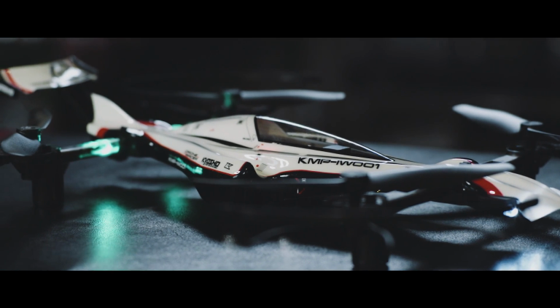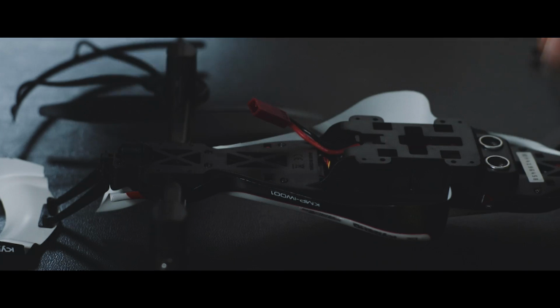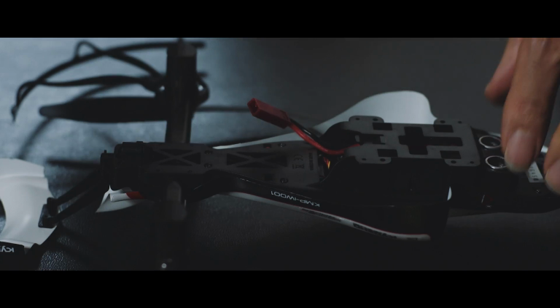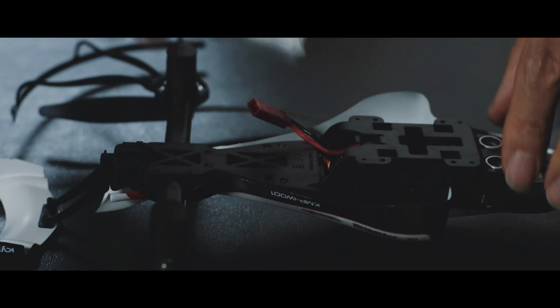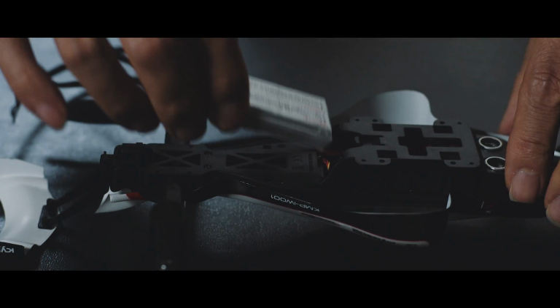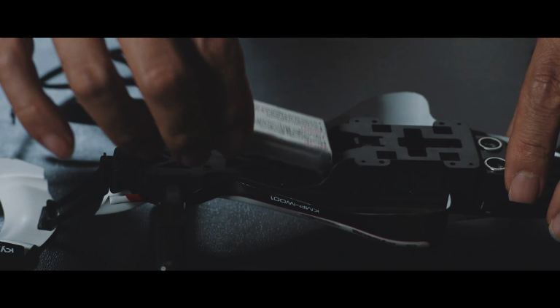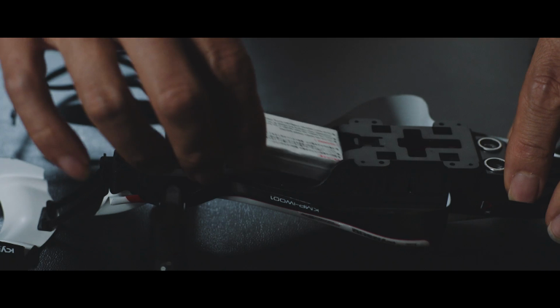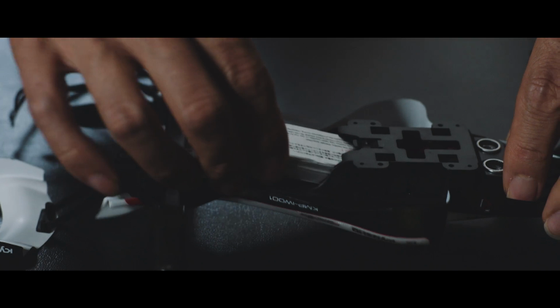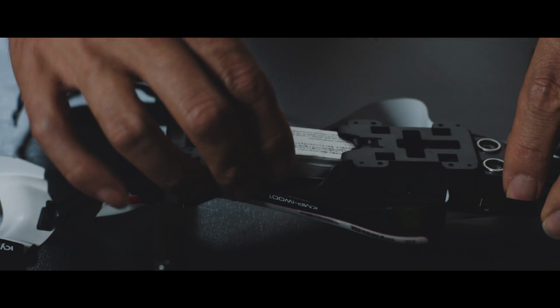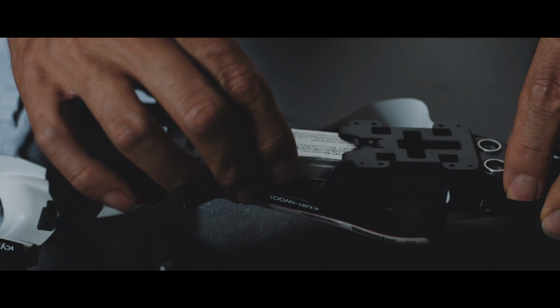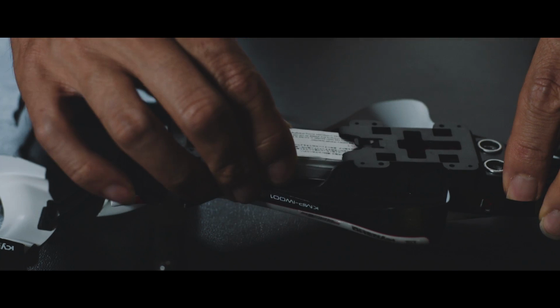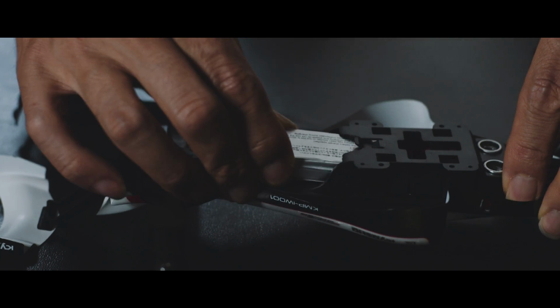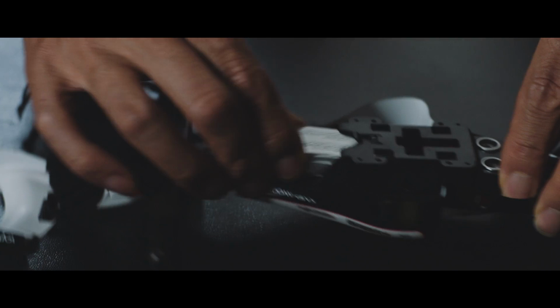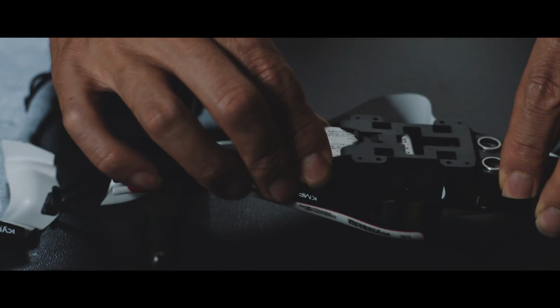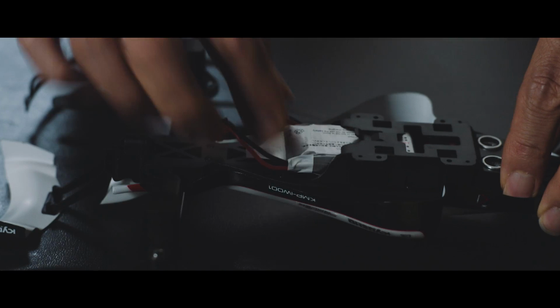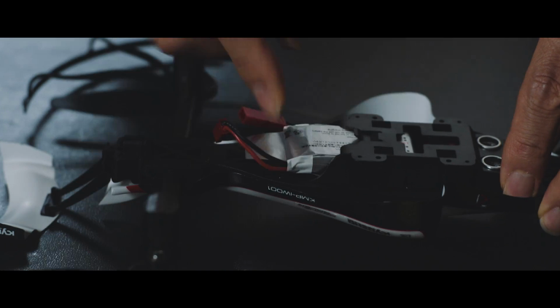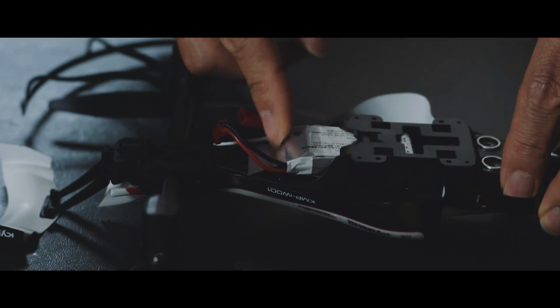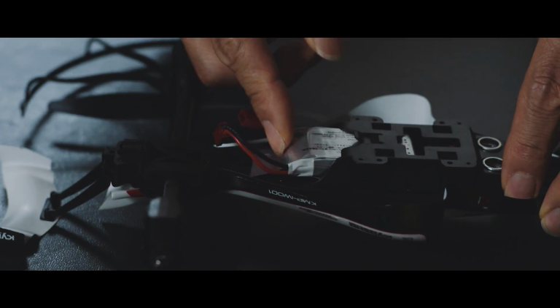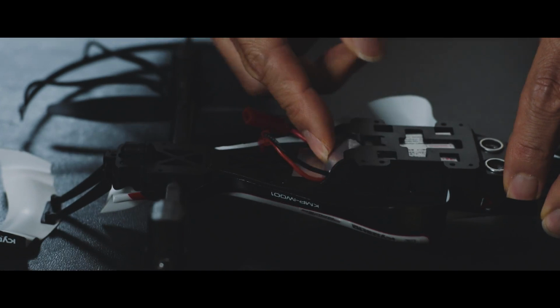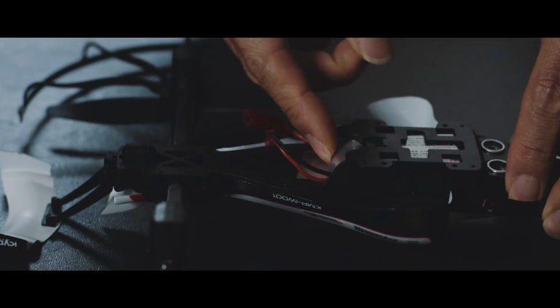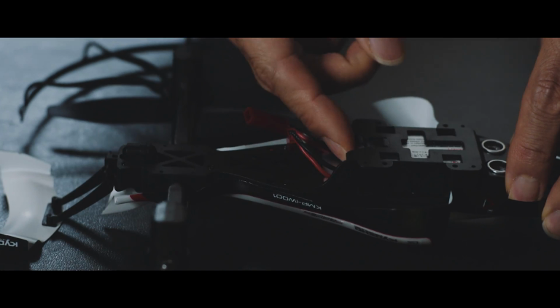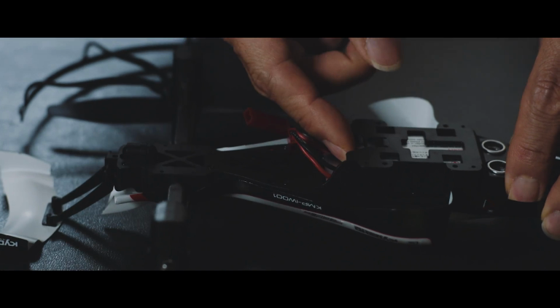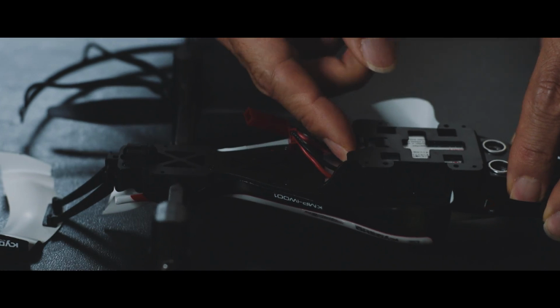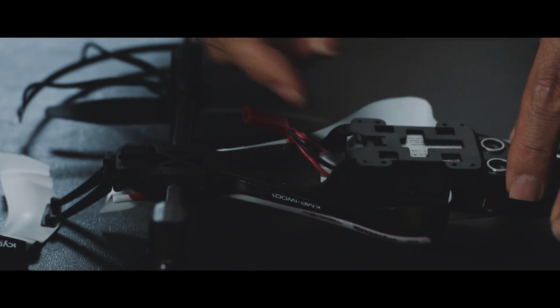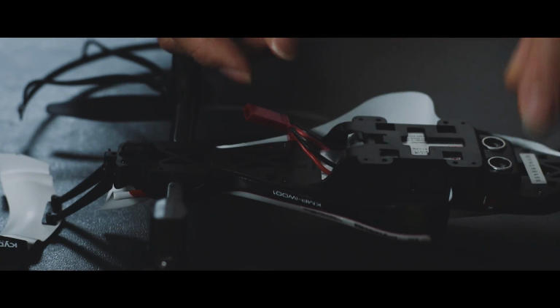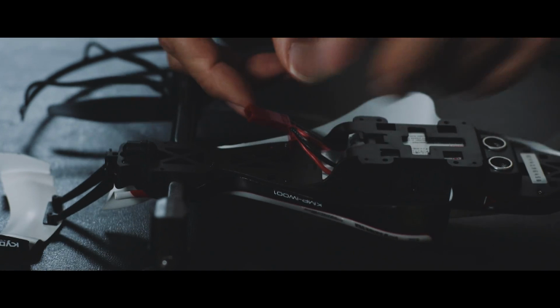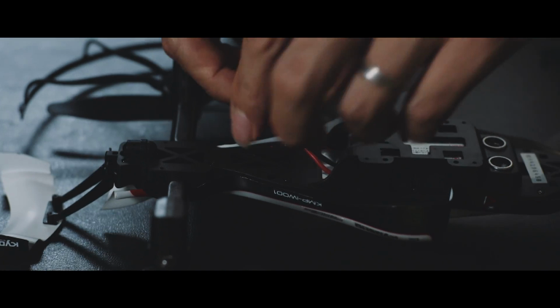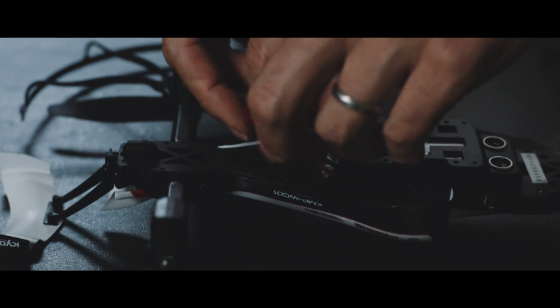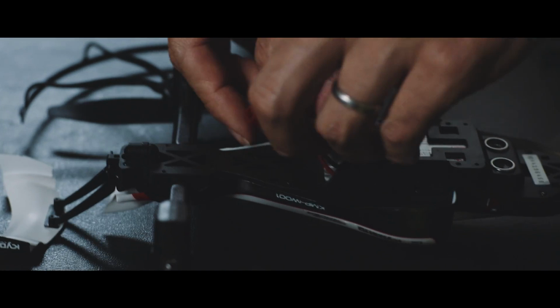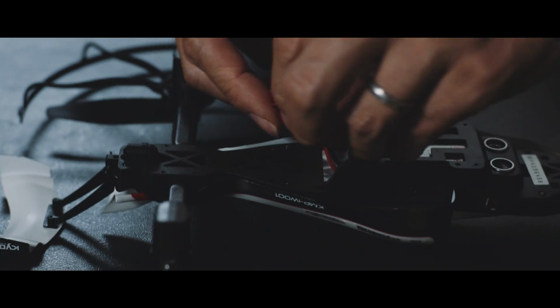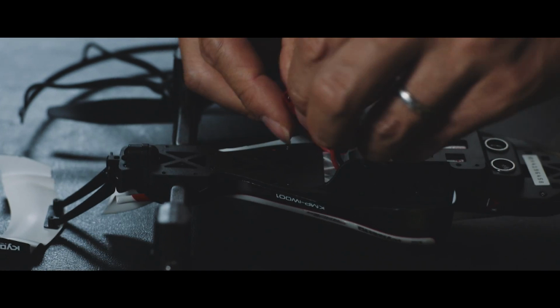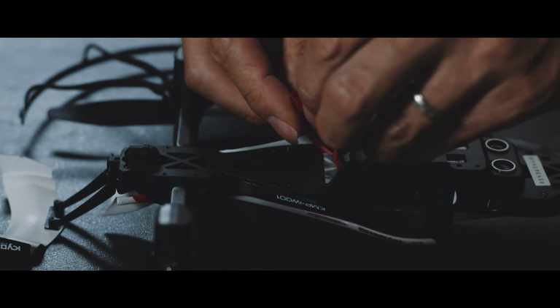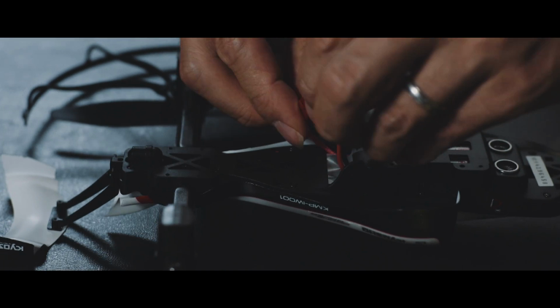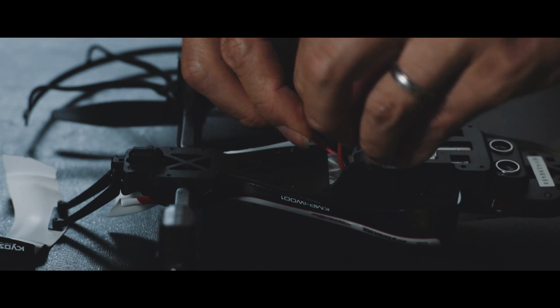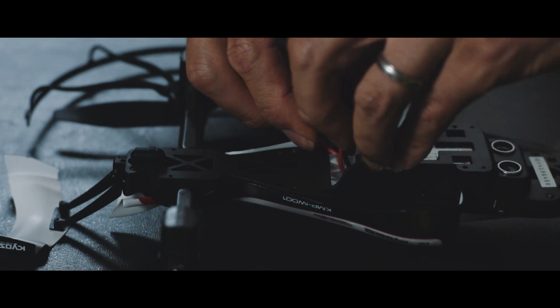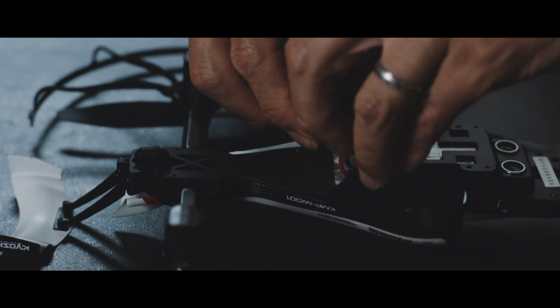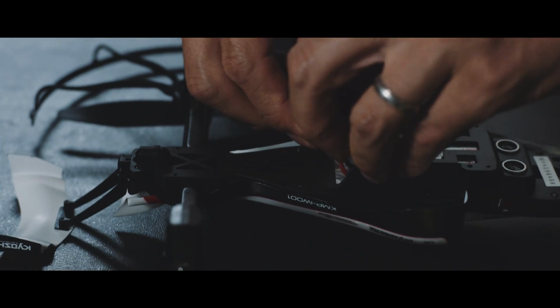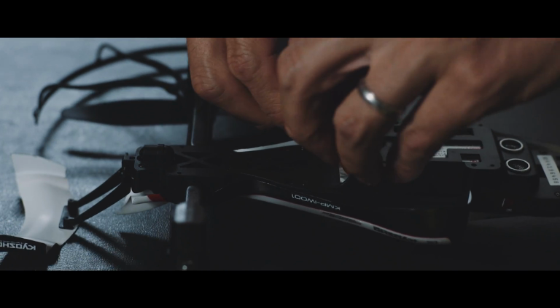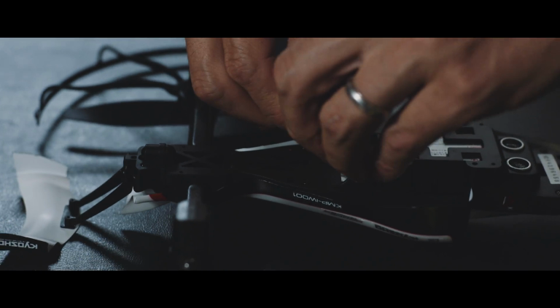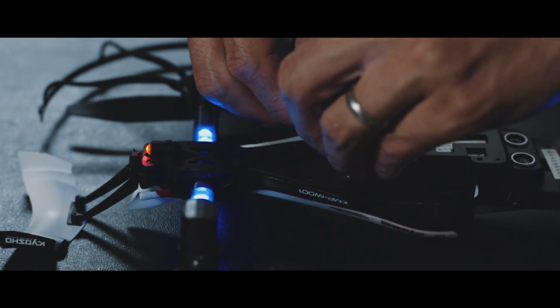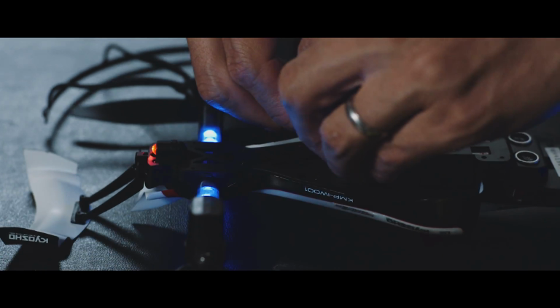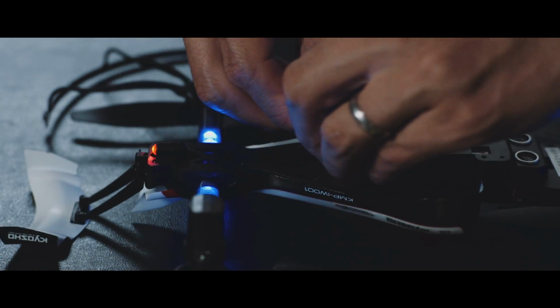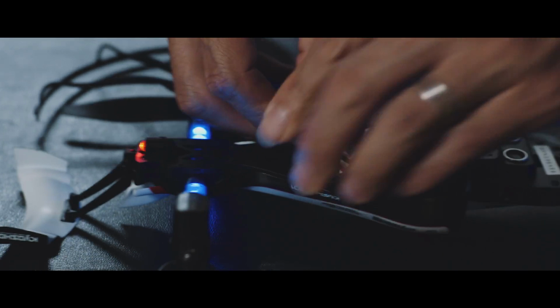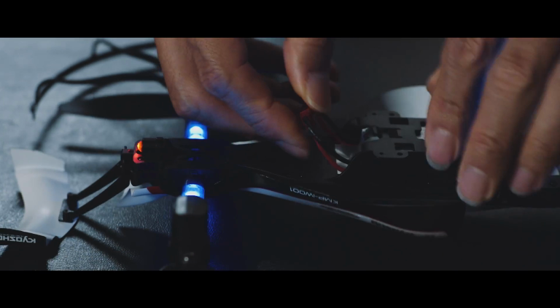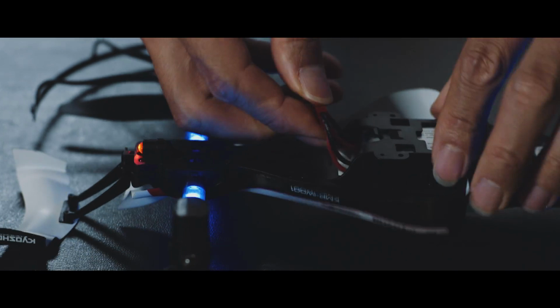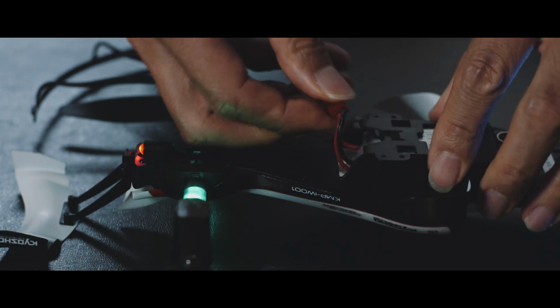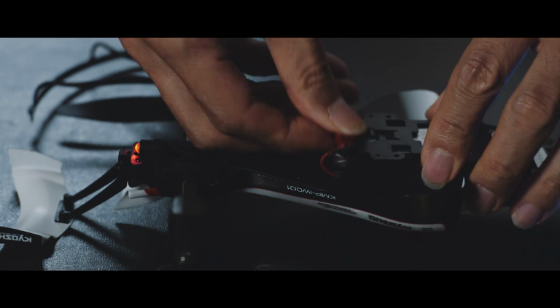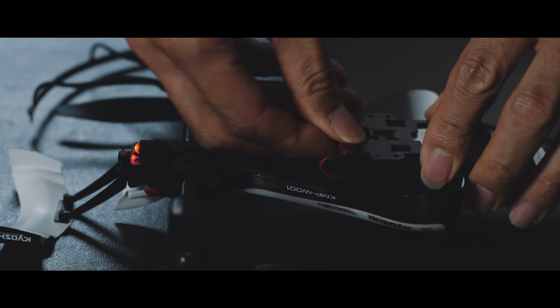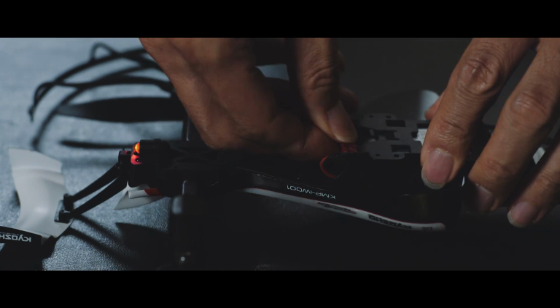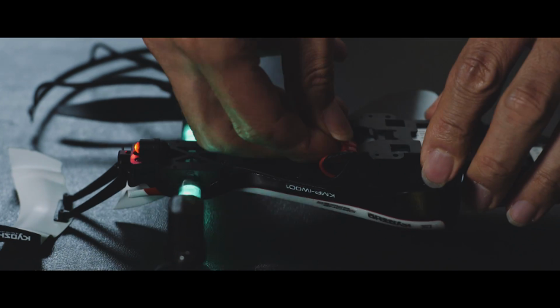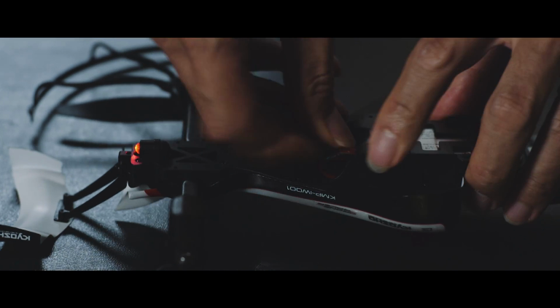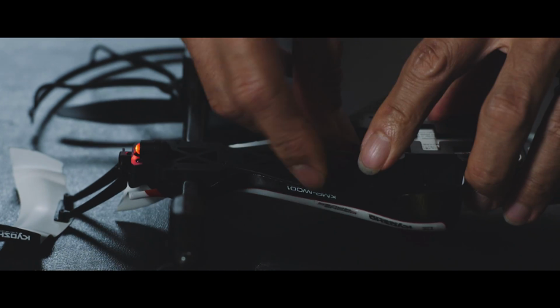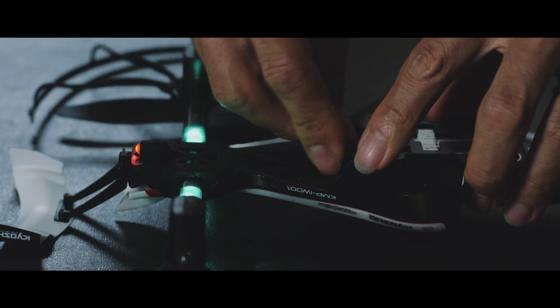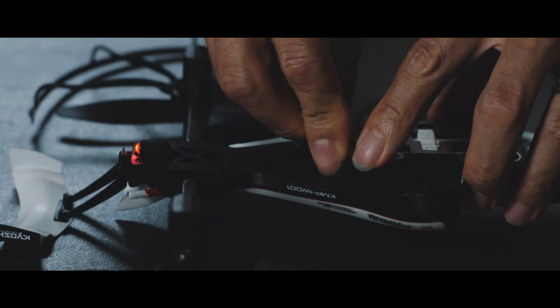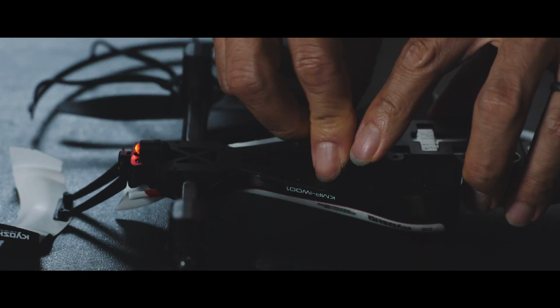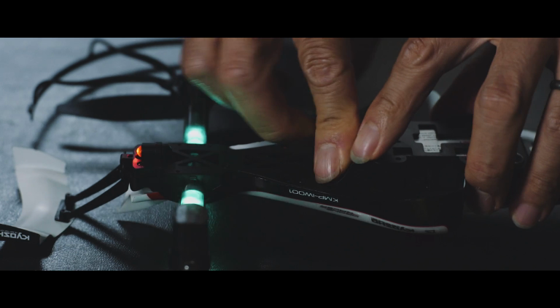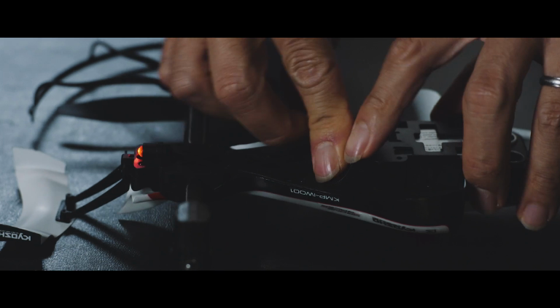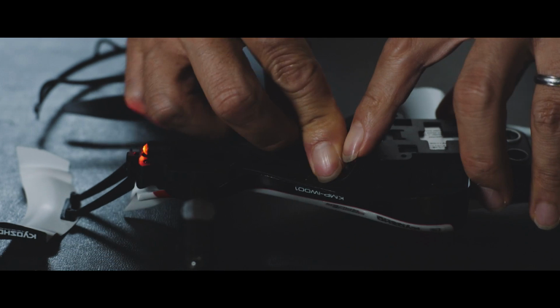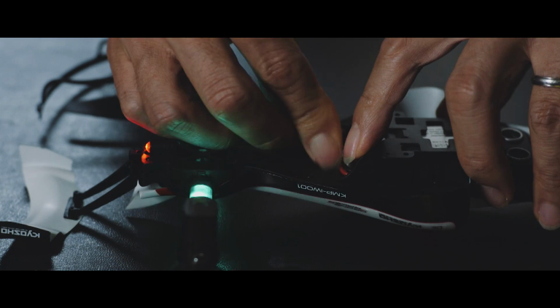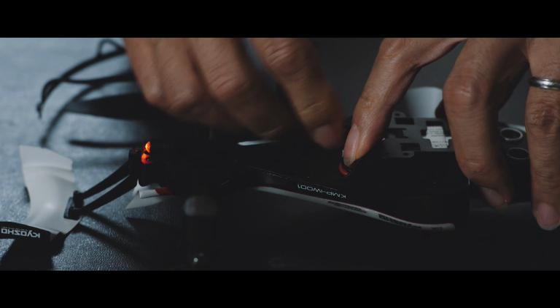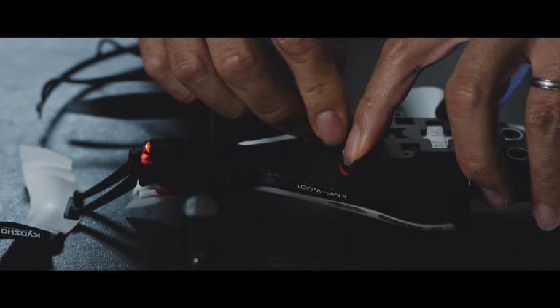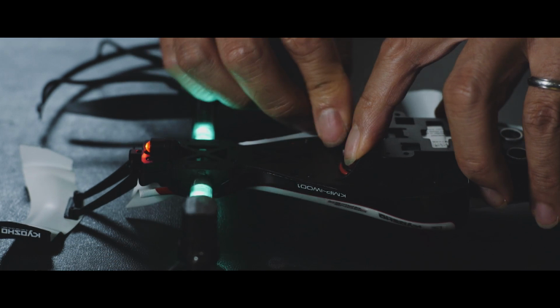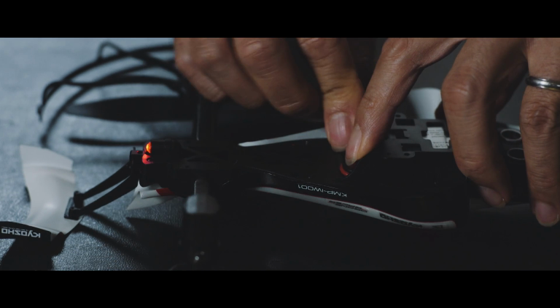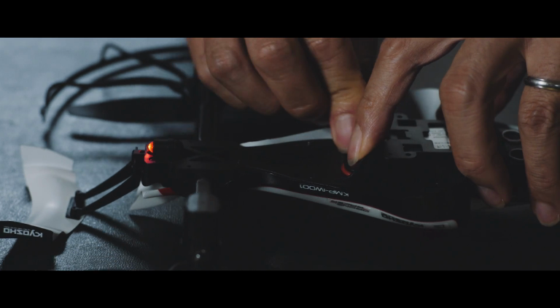Slide the battery into the bottom of the Drone Racer and connect the plugs. Connectors and wires should be tucked into the battery holder as well.